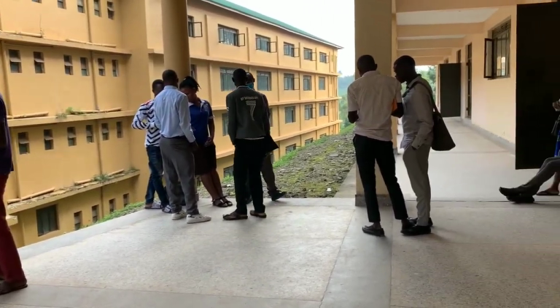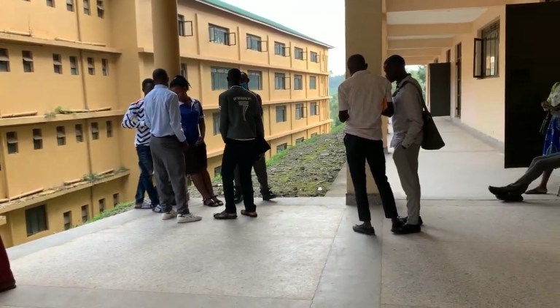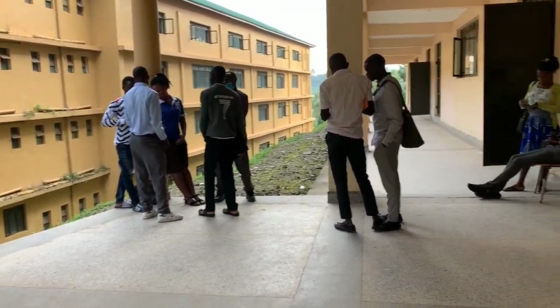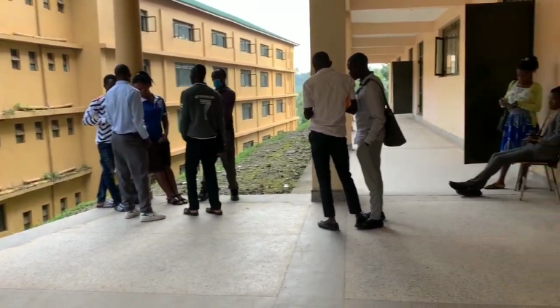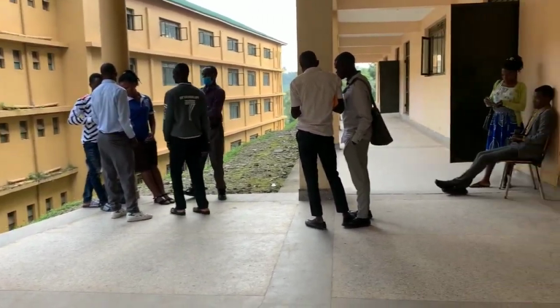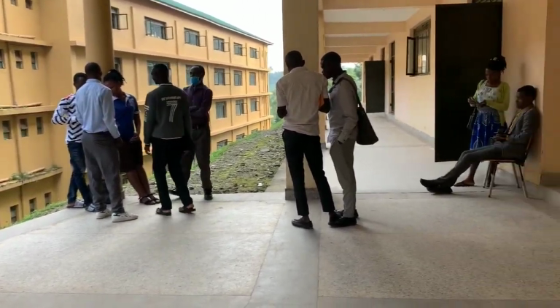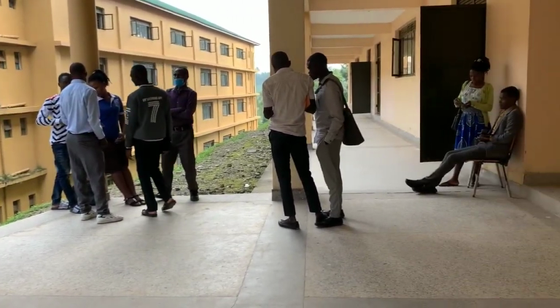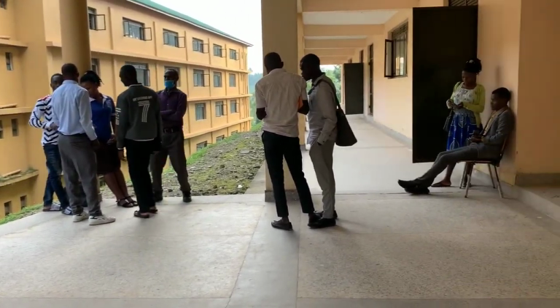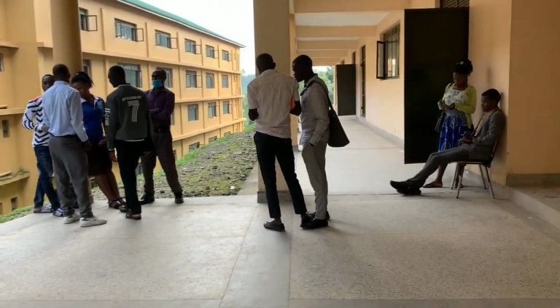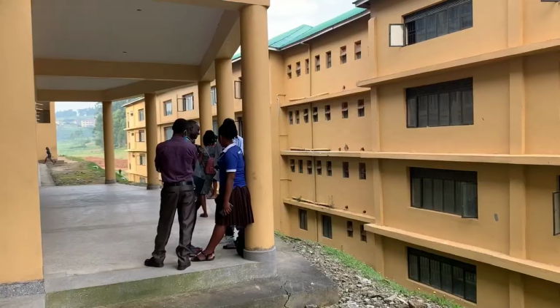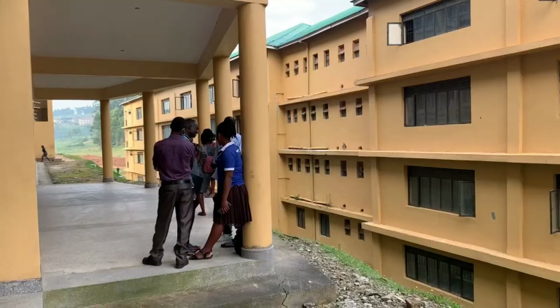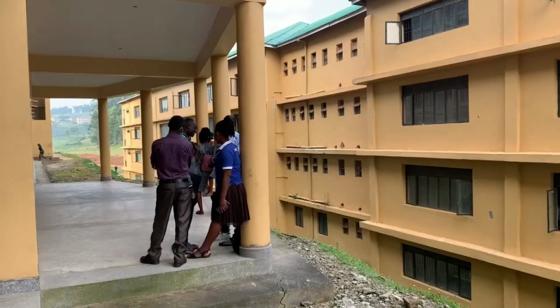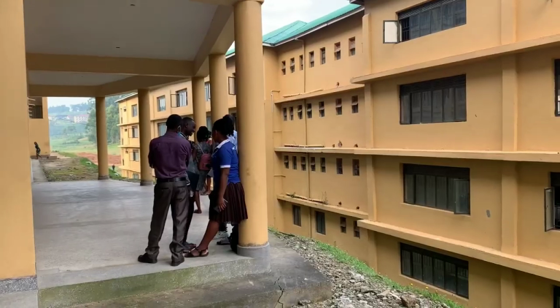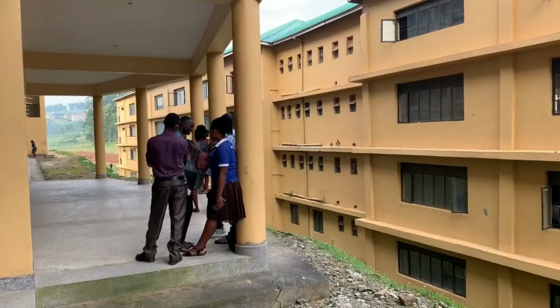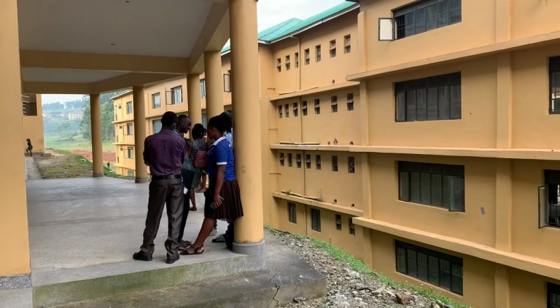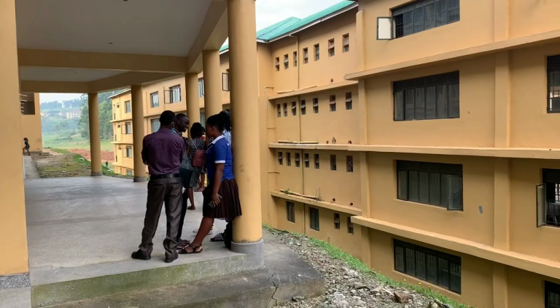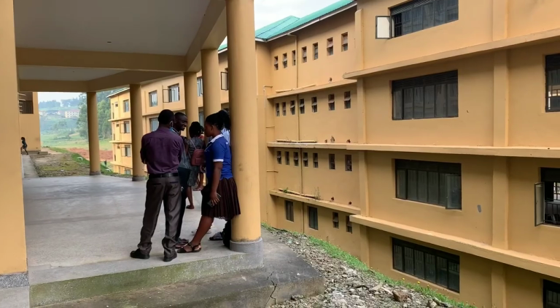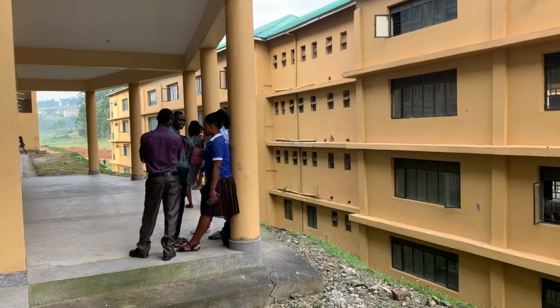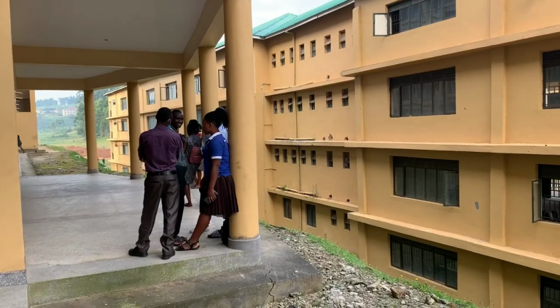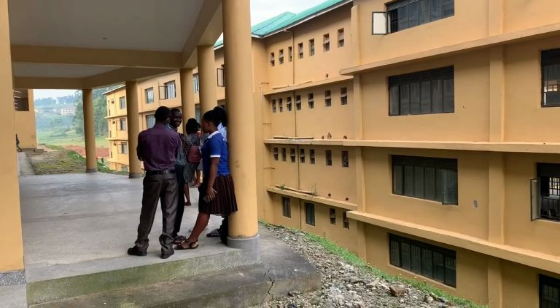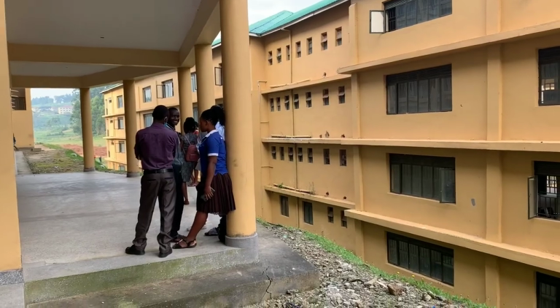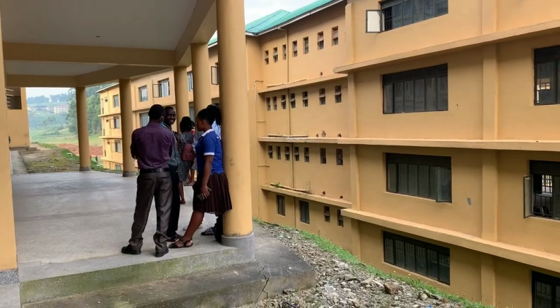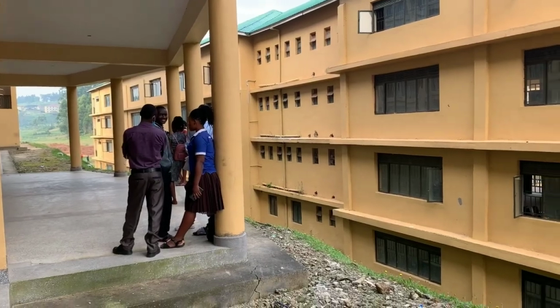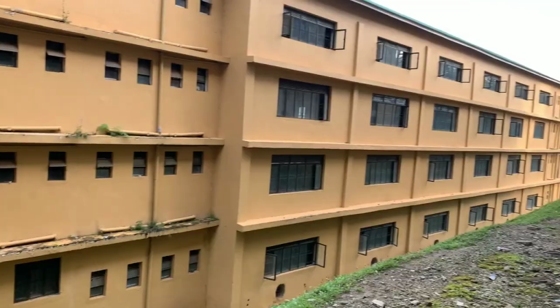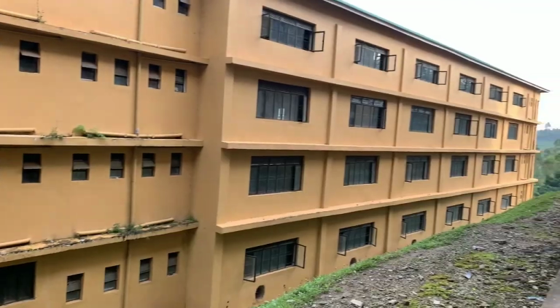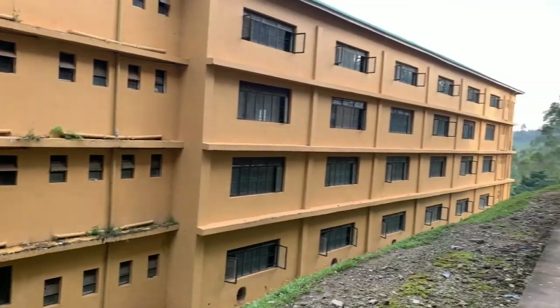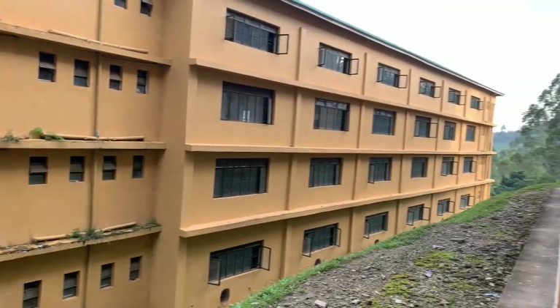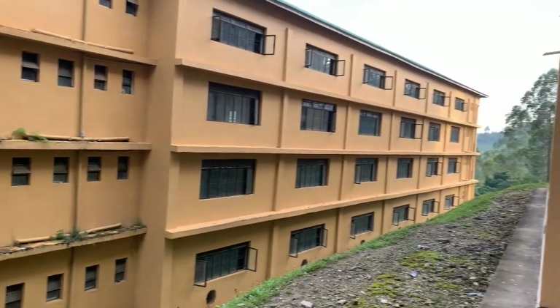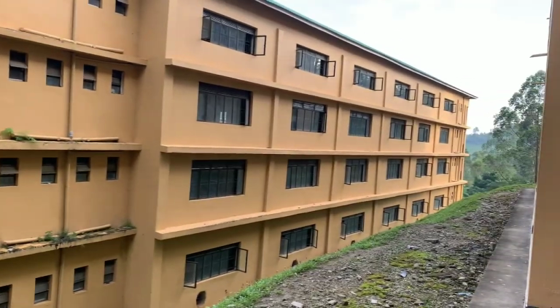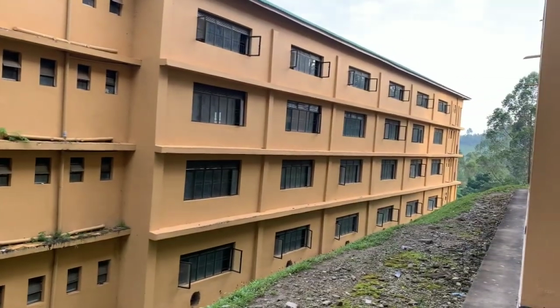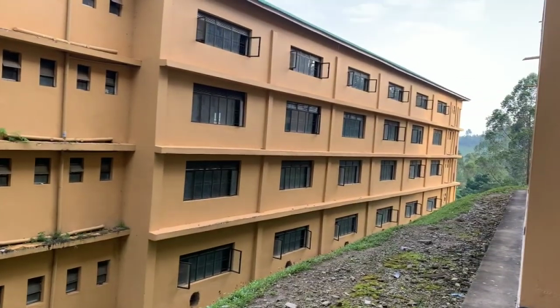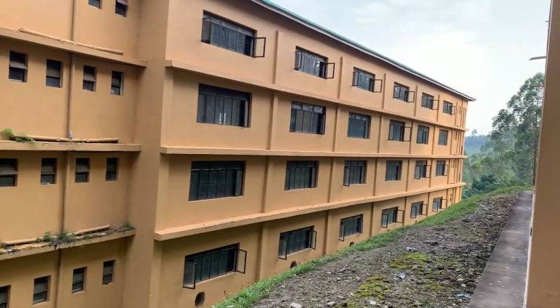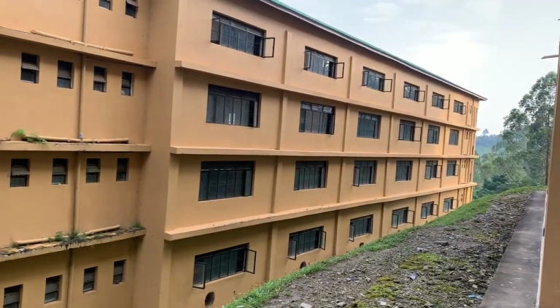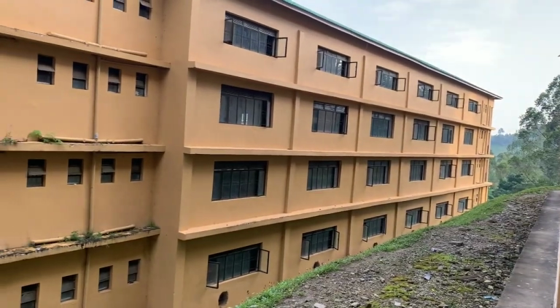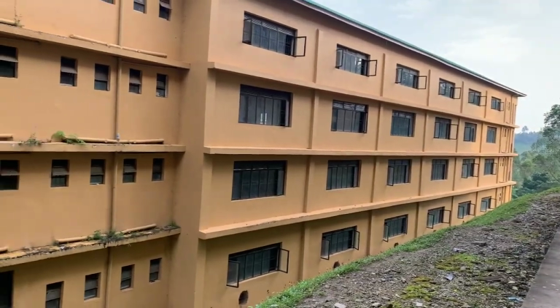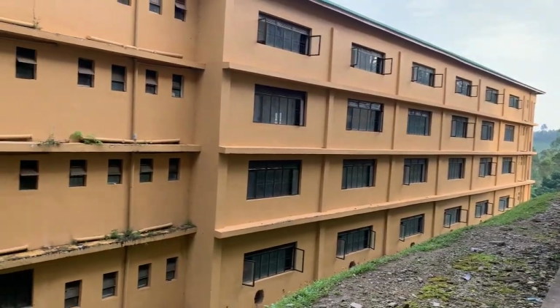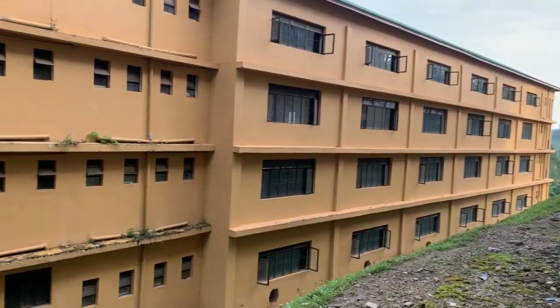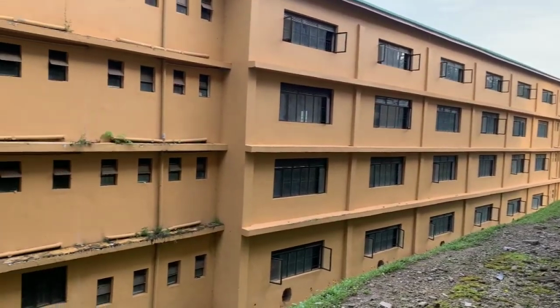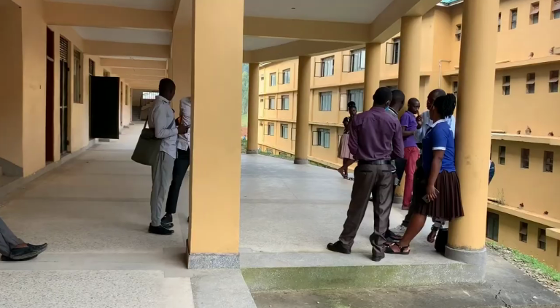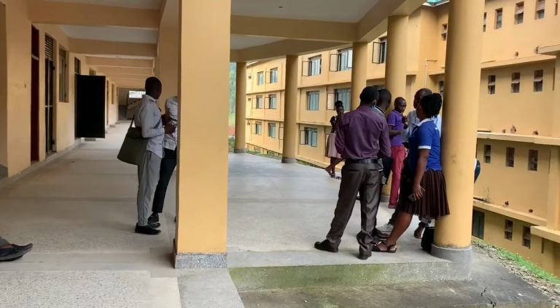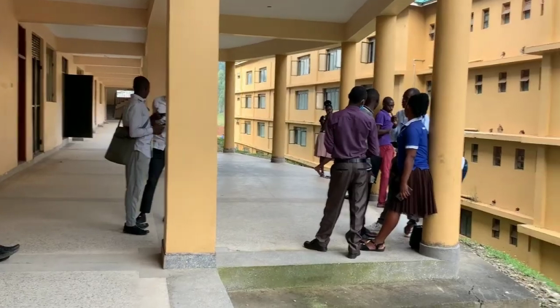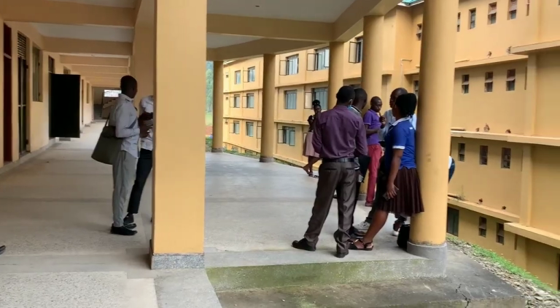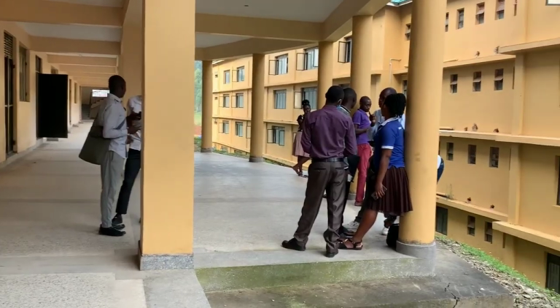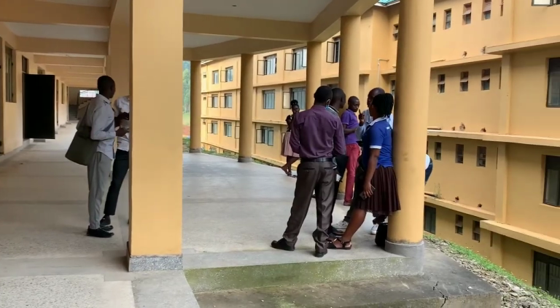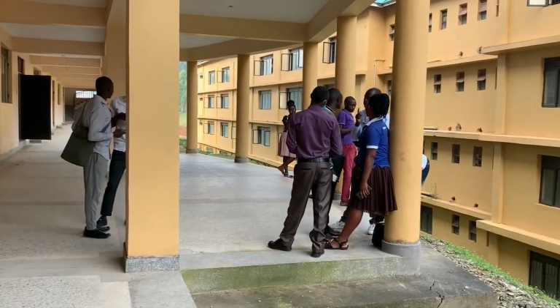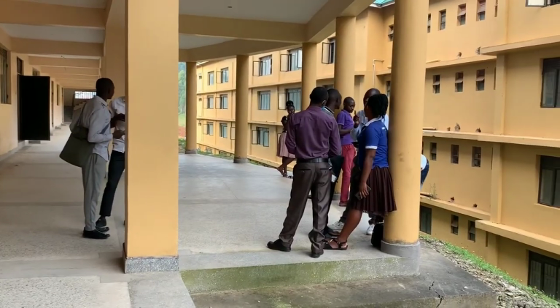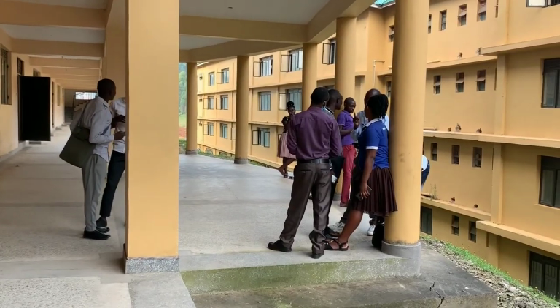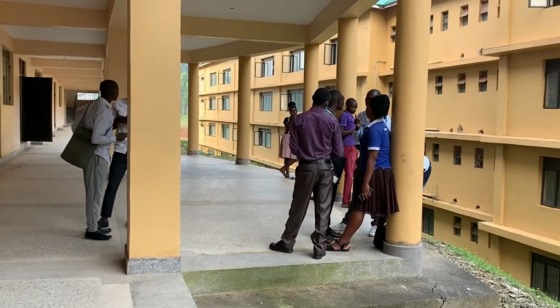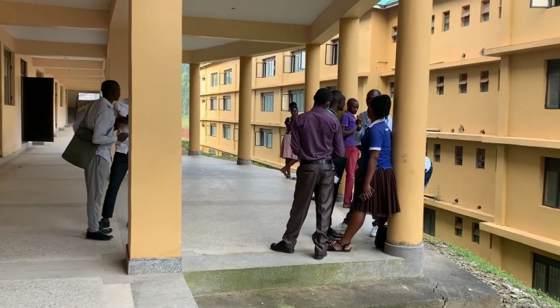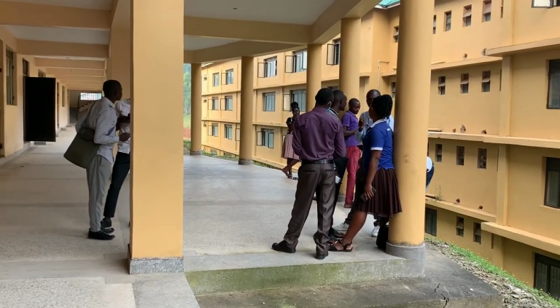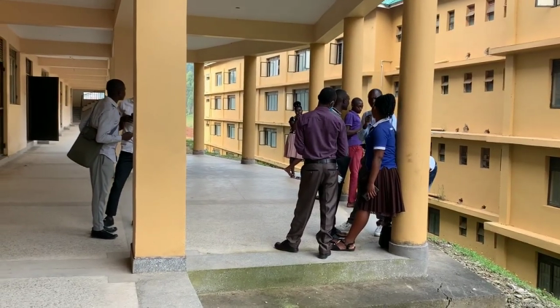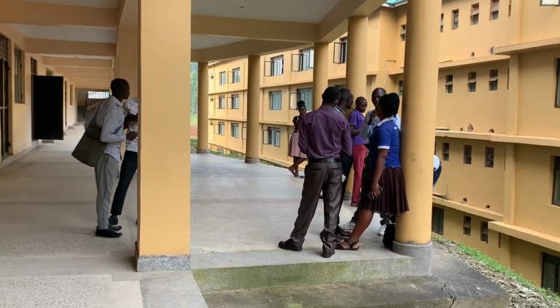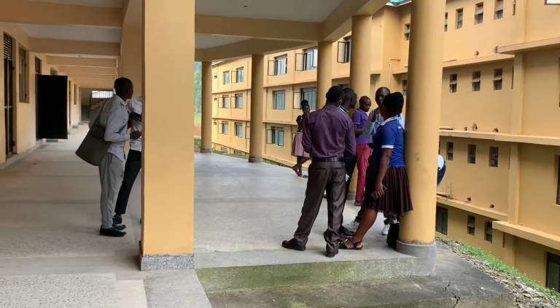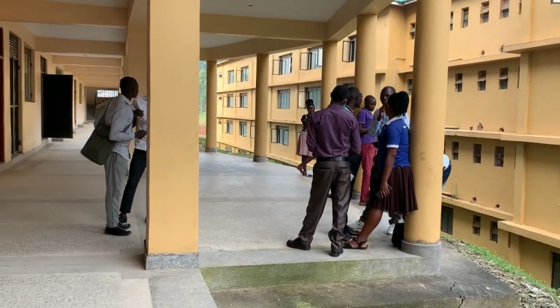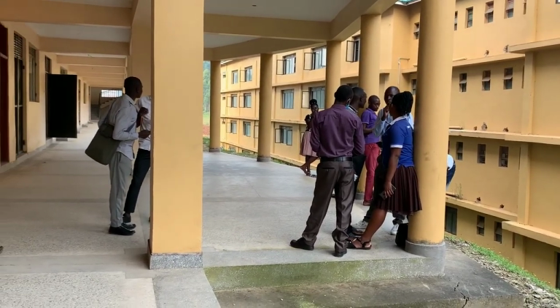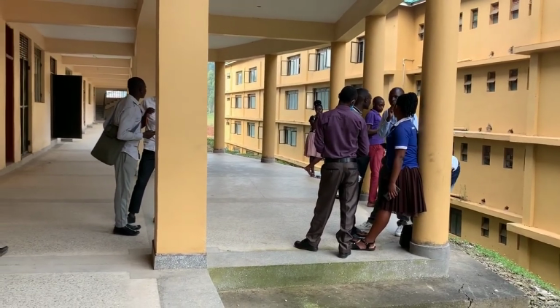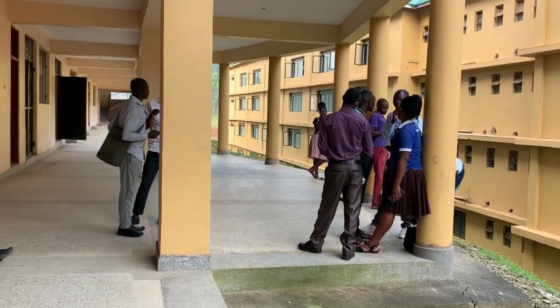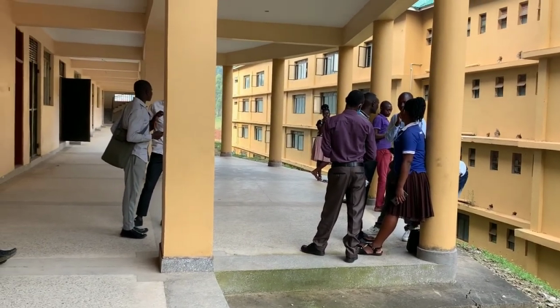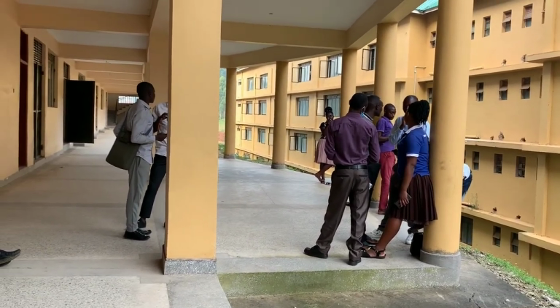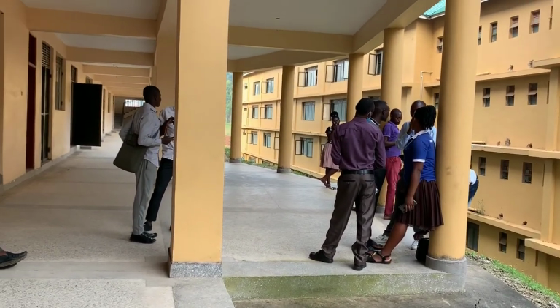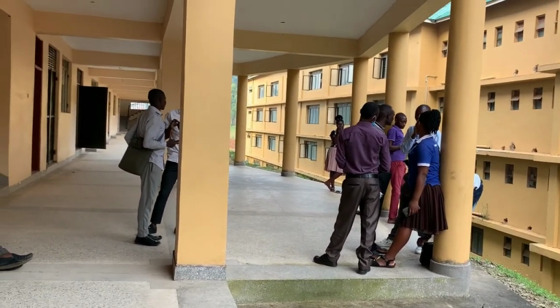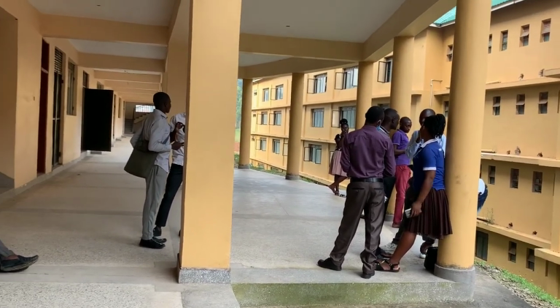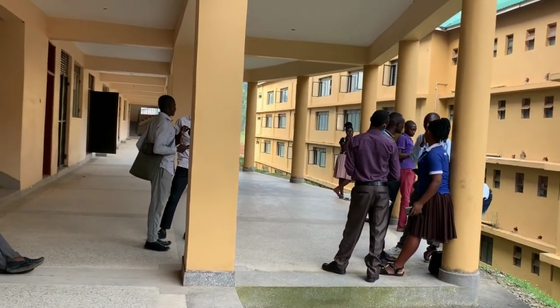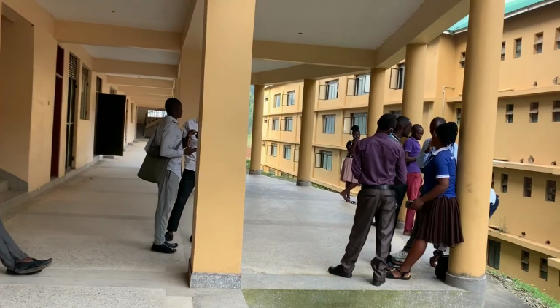Let's see what's on the graduate block right now. This is the view from the graduate block. Look.